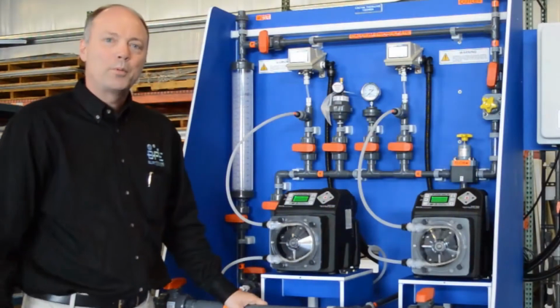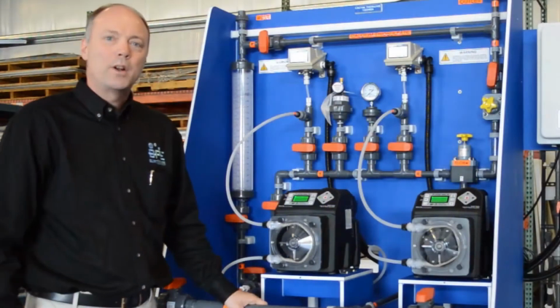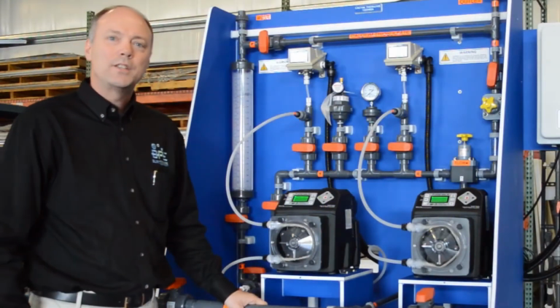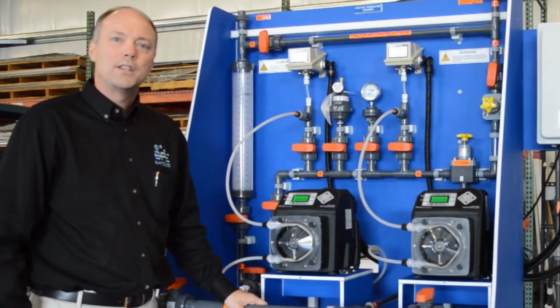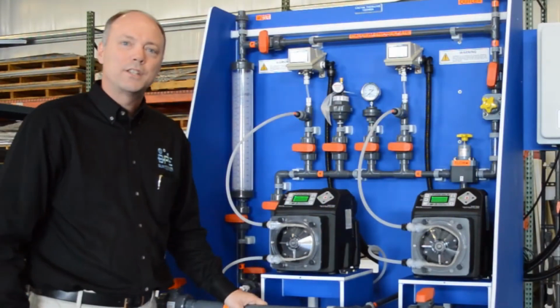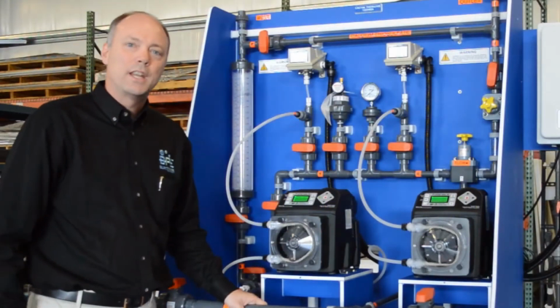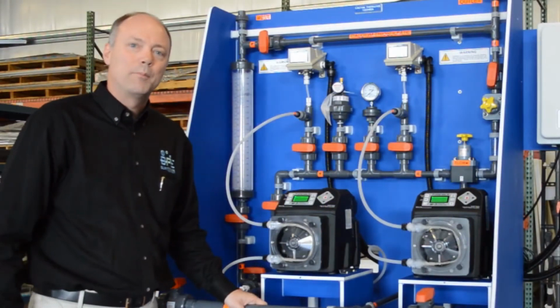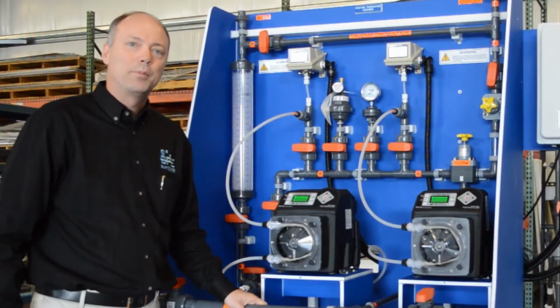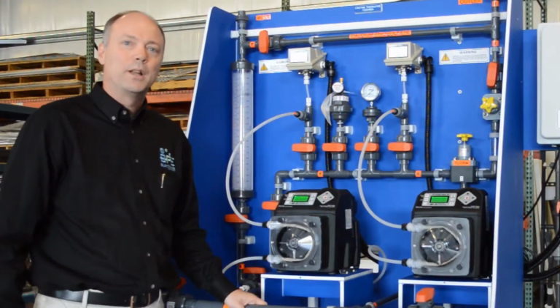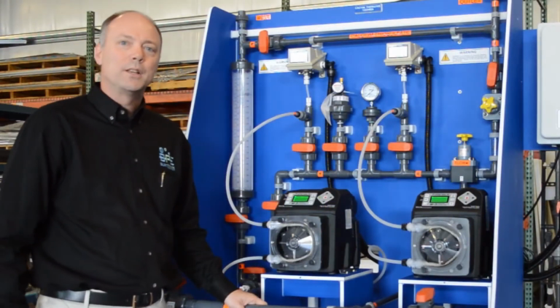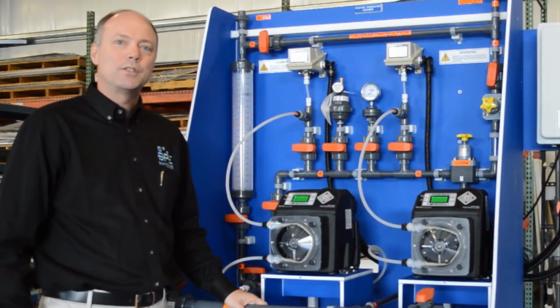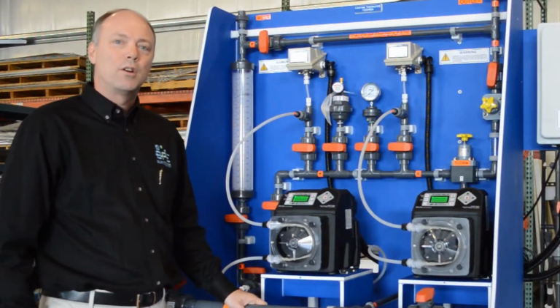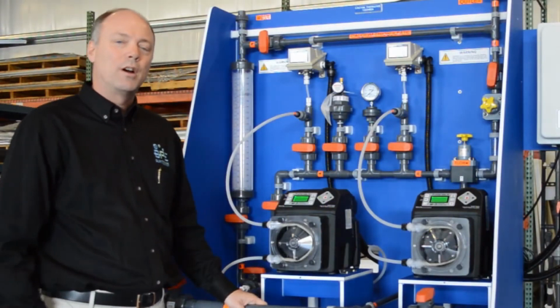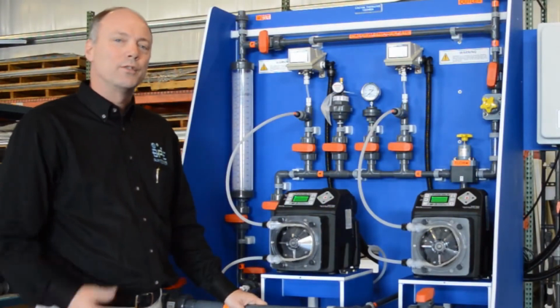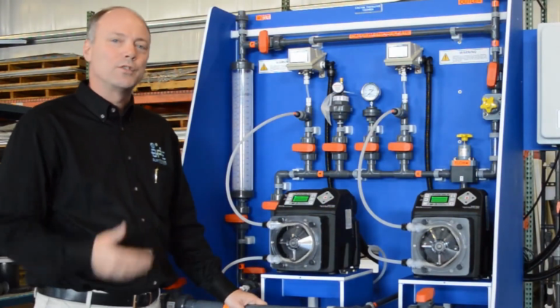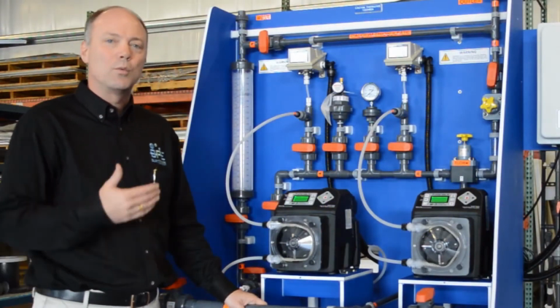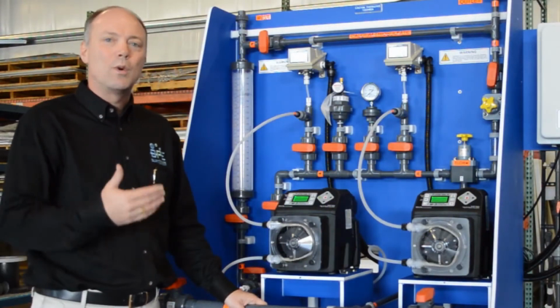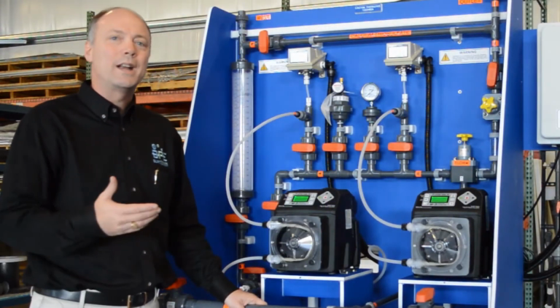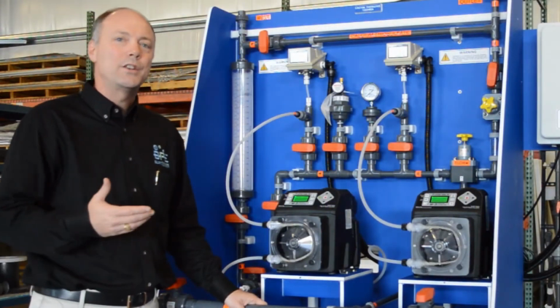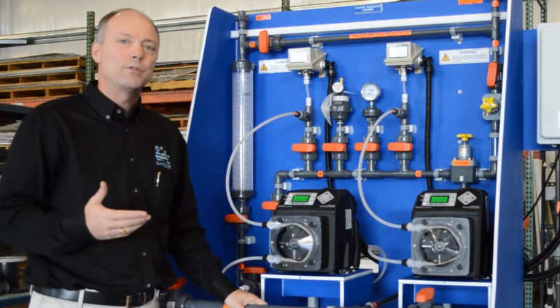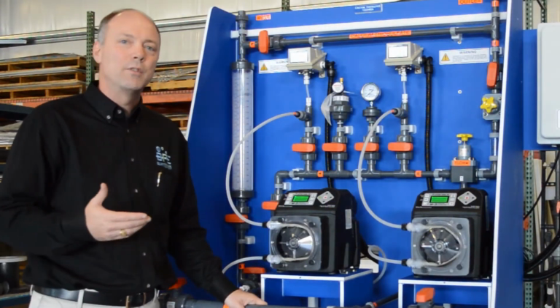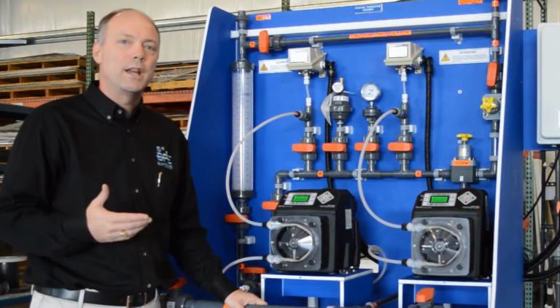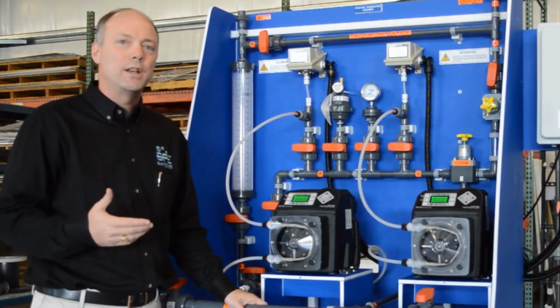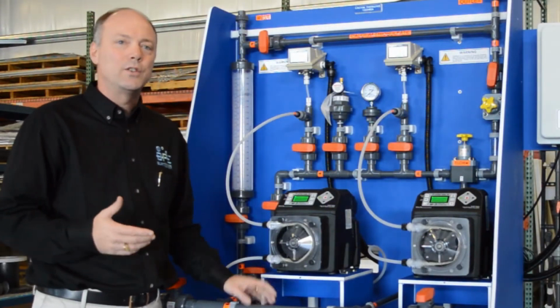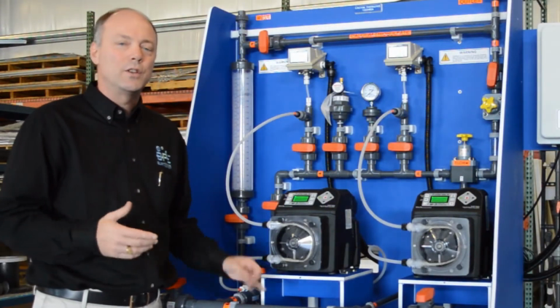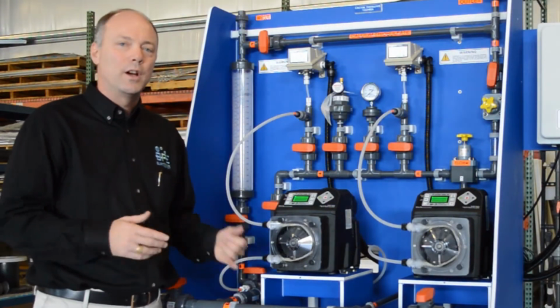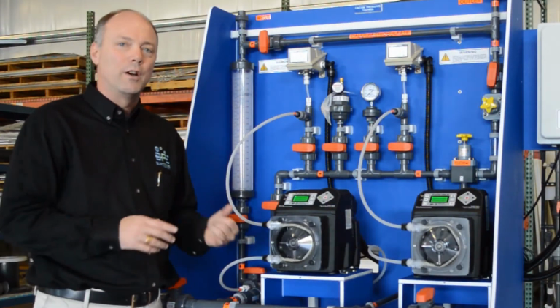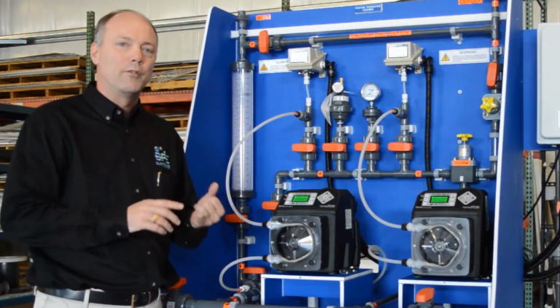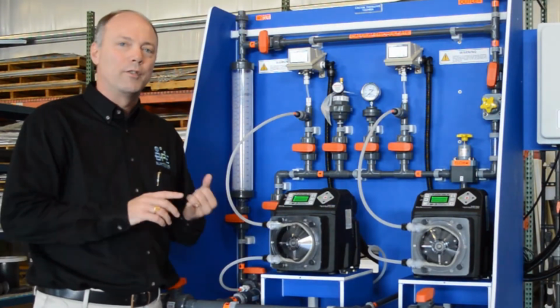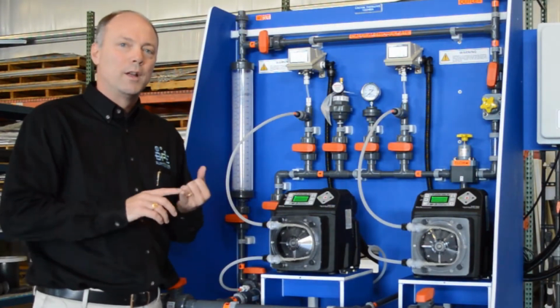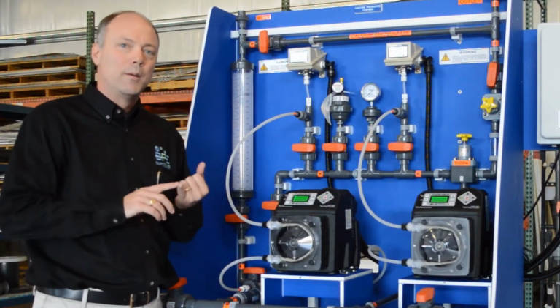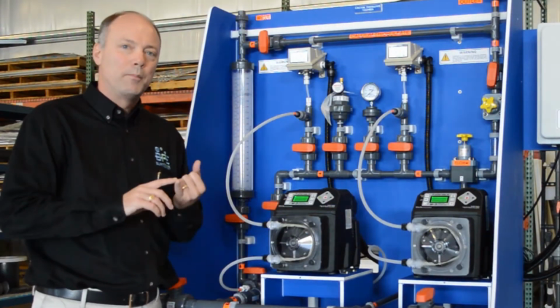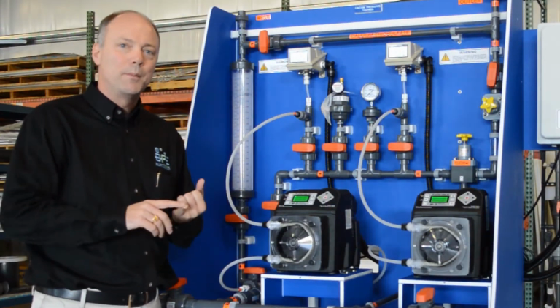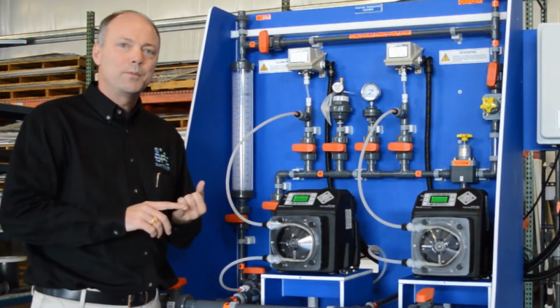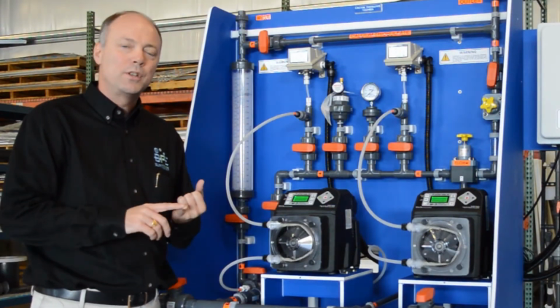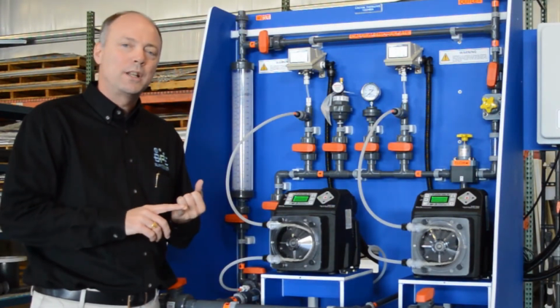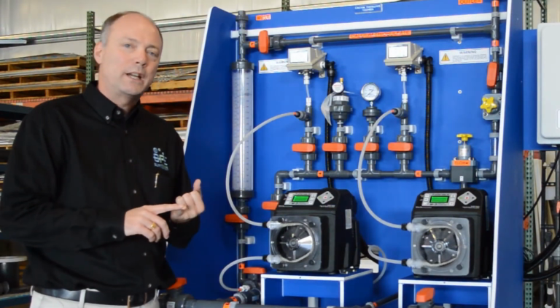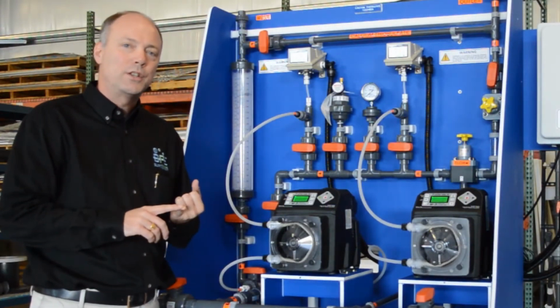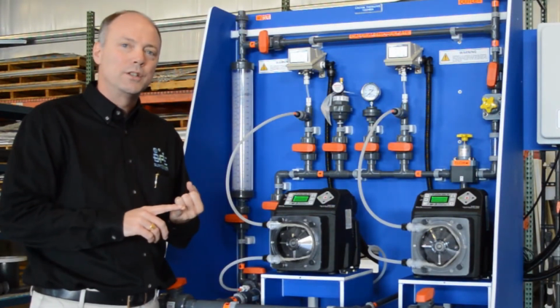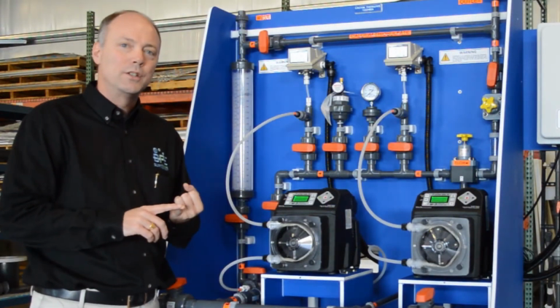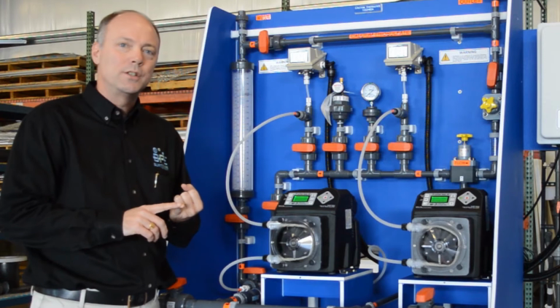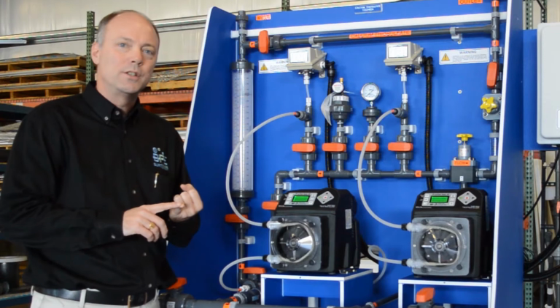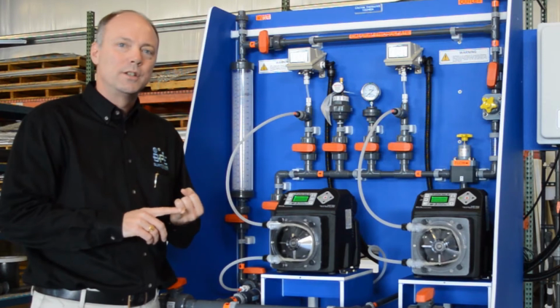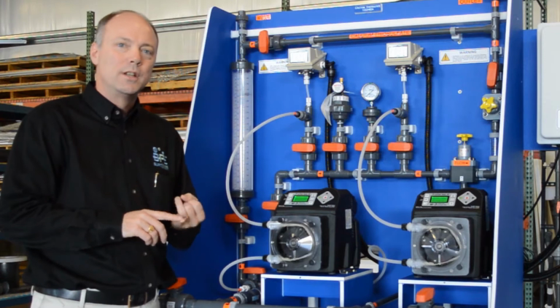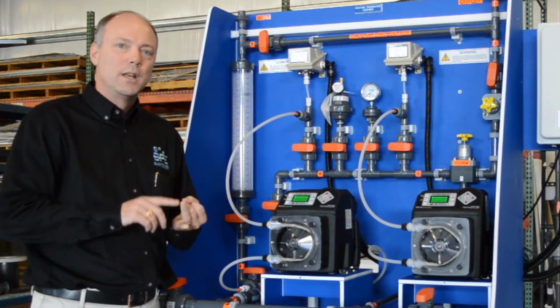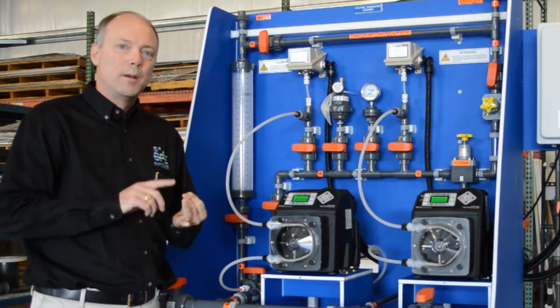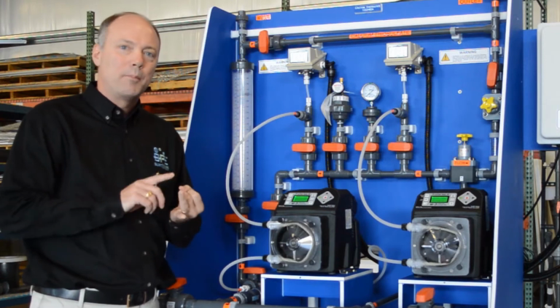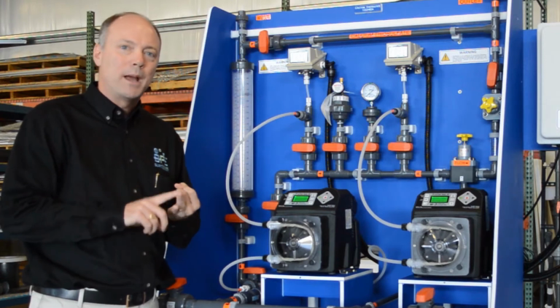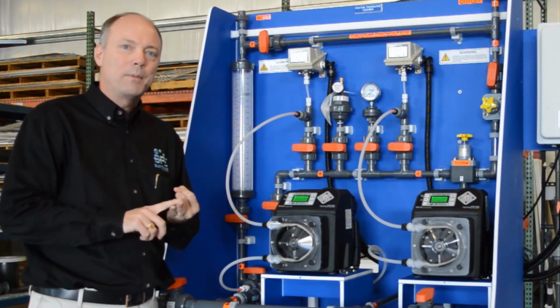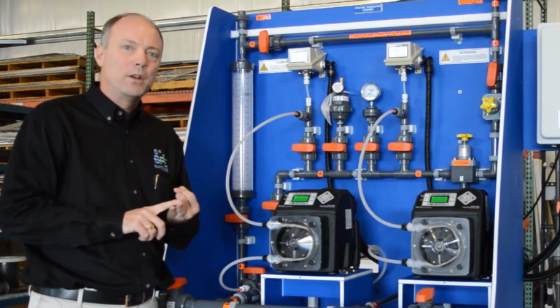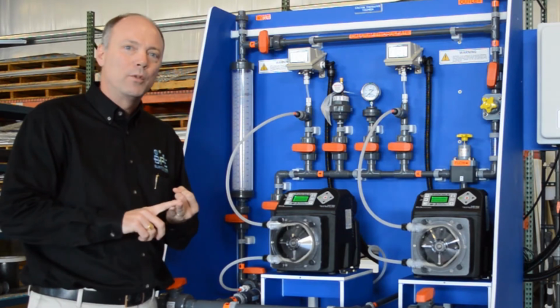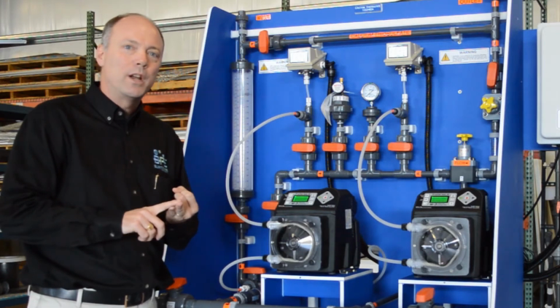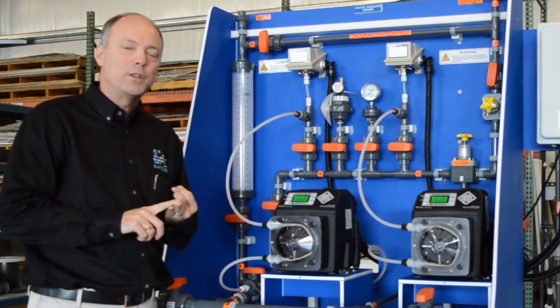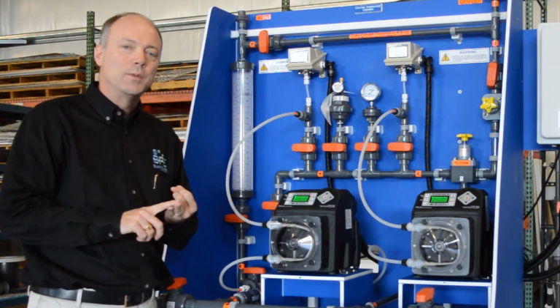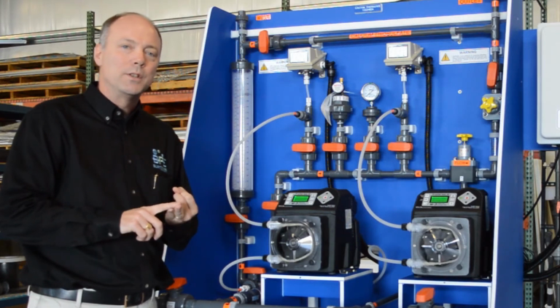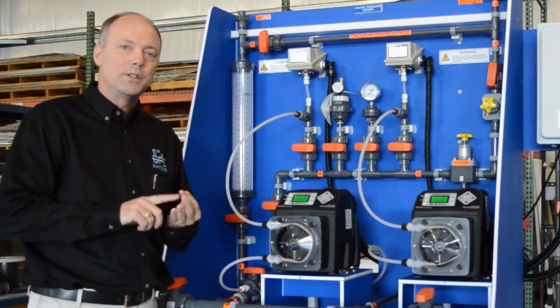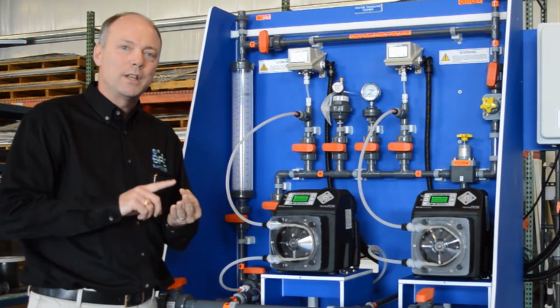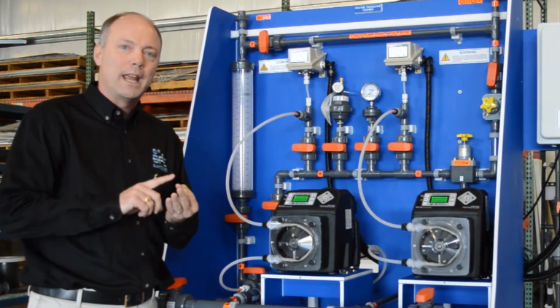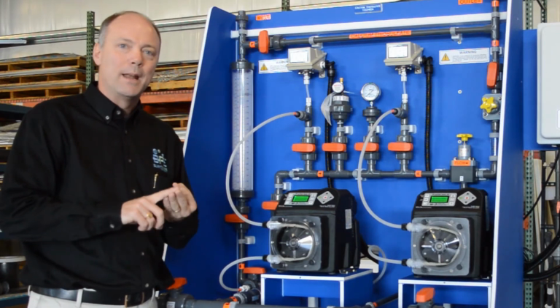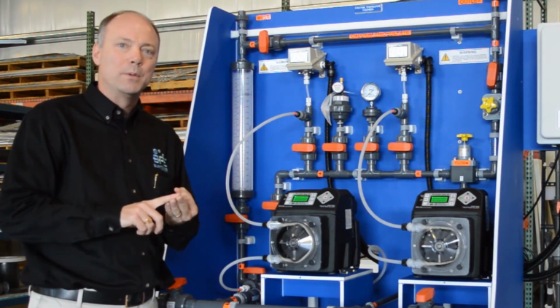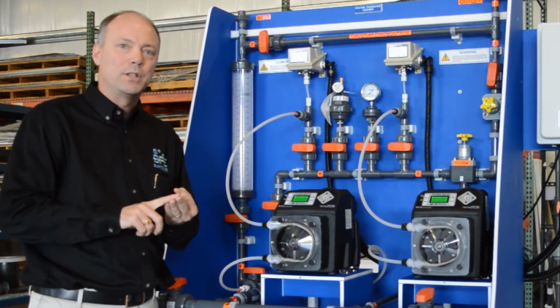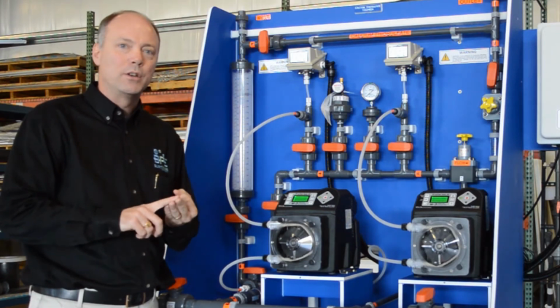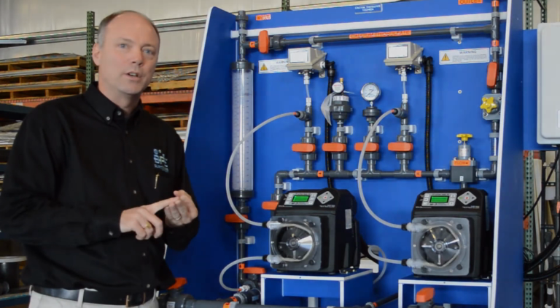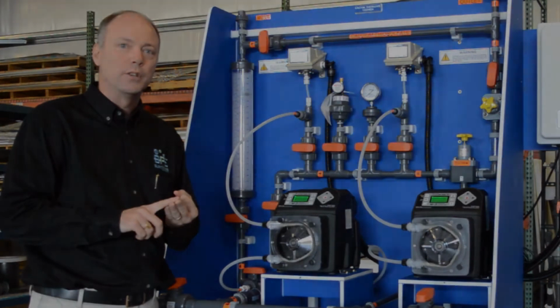The Burt Process Chem Plus offers the widest range of pump selections, piping arrangements, and materials.